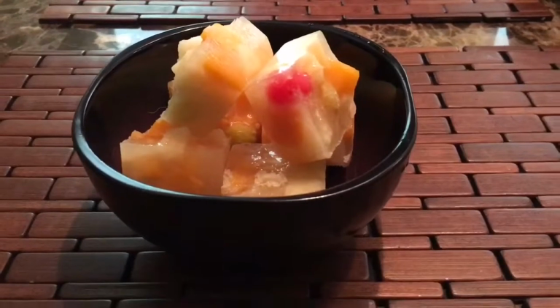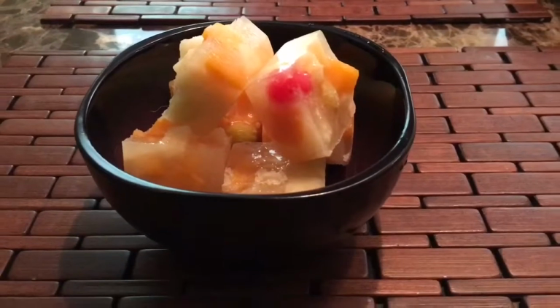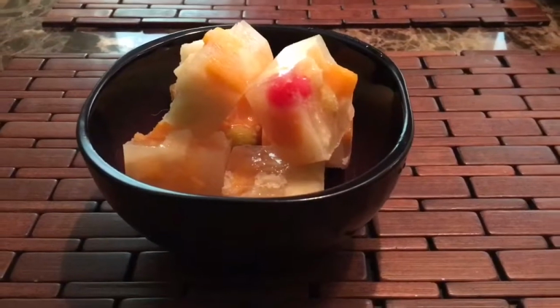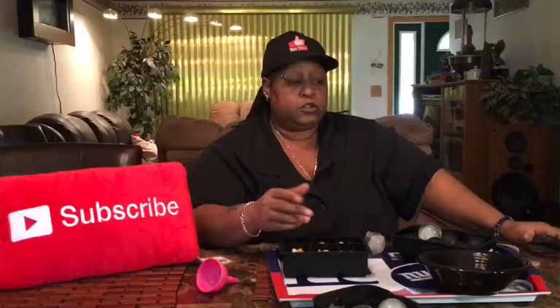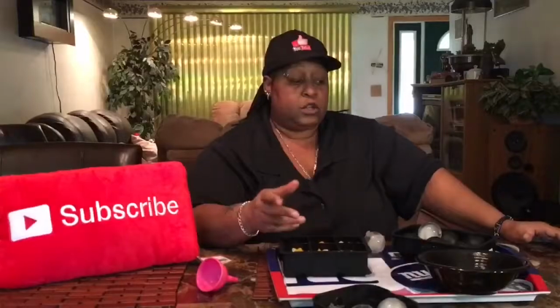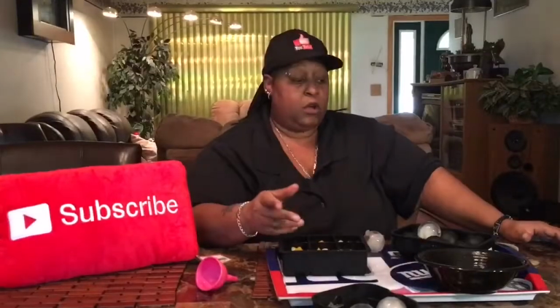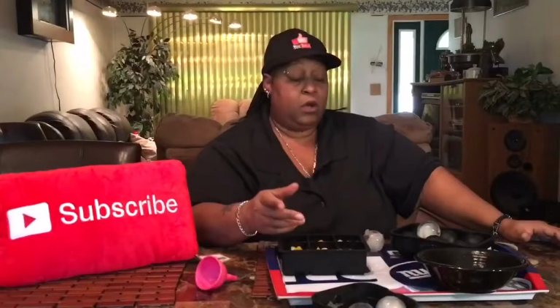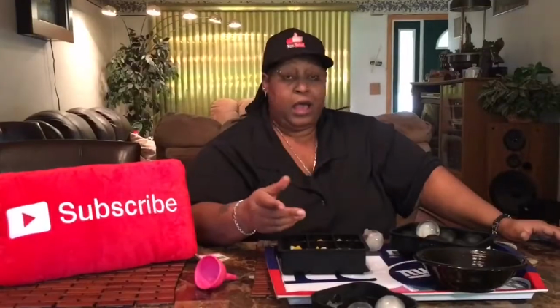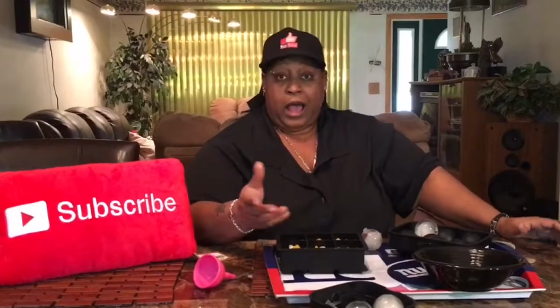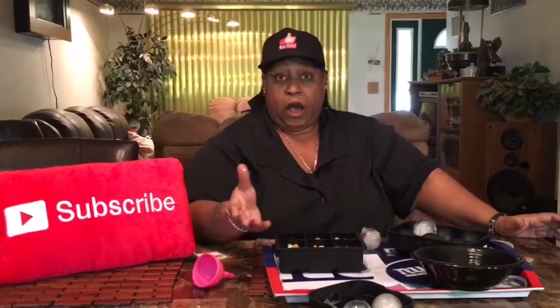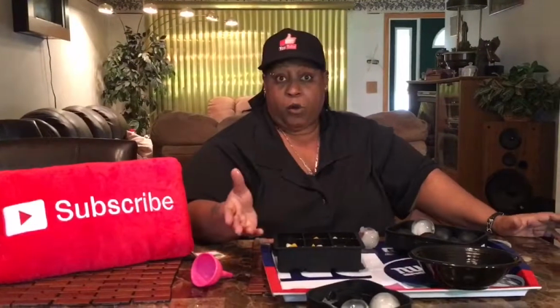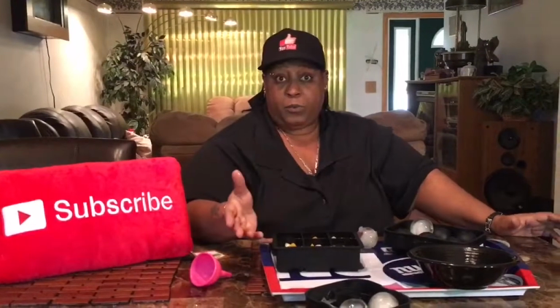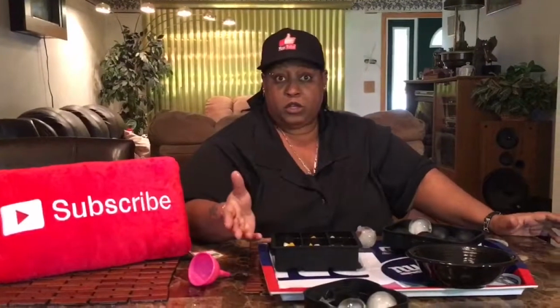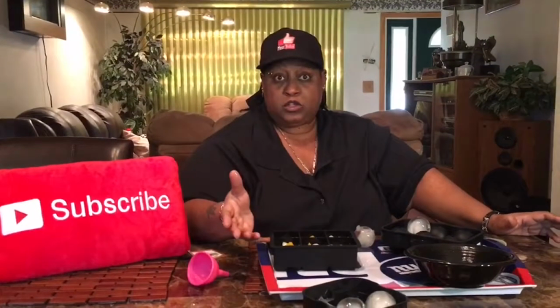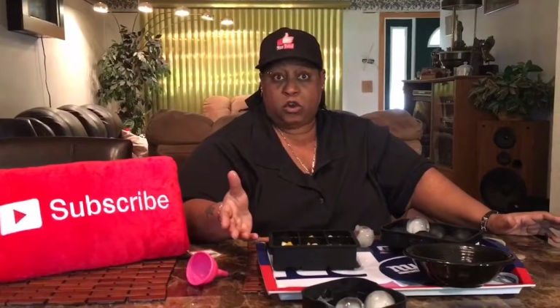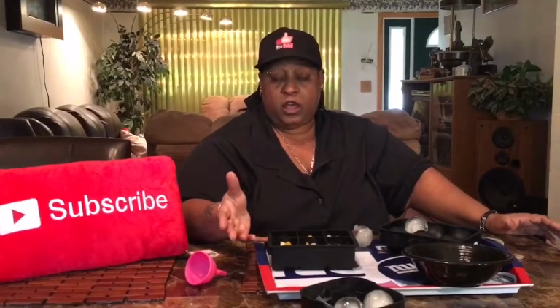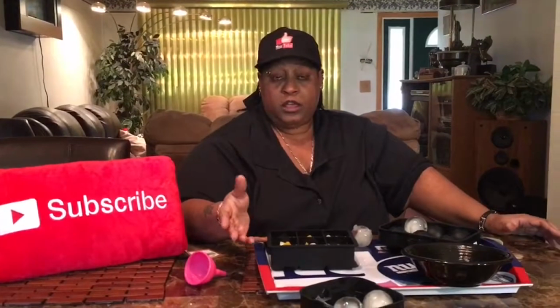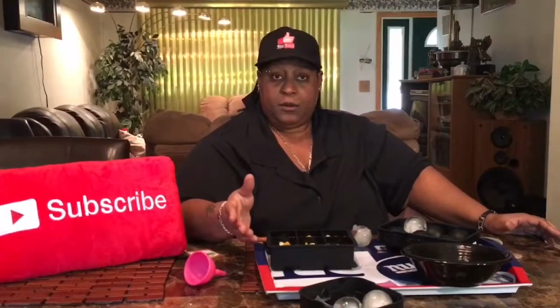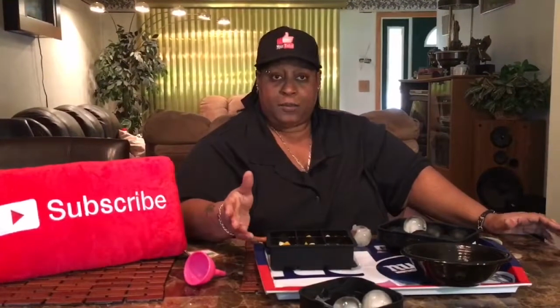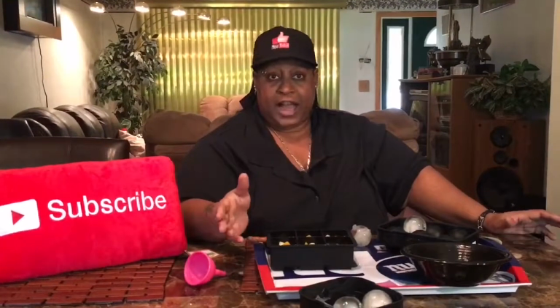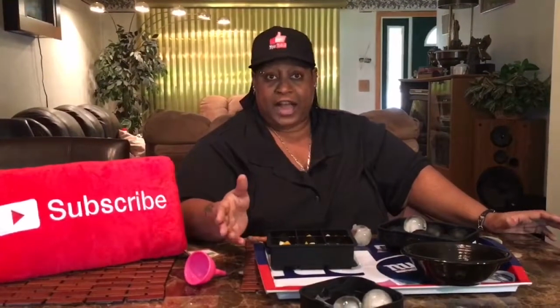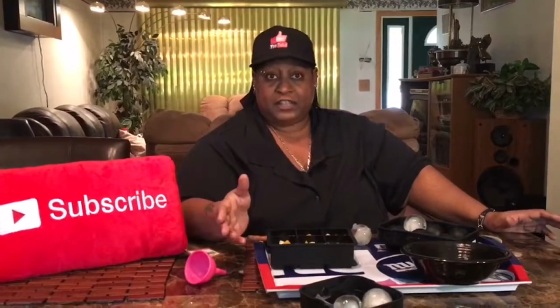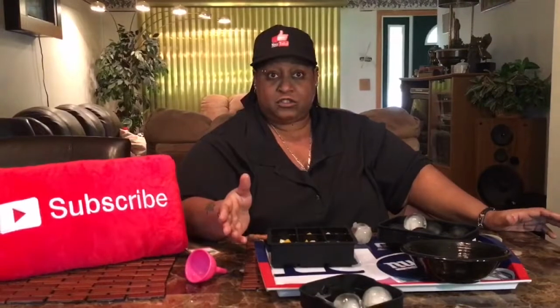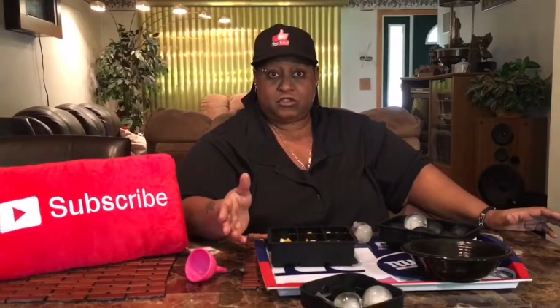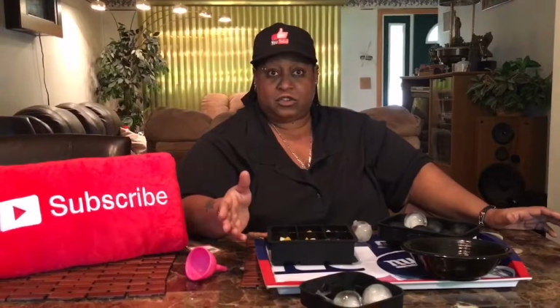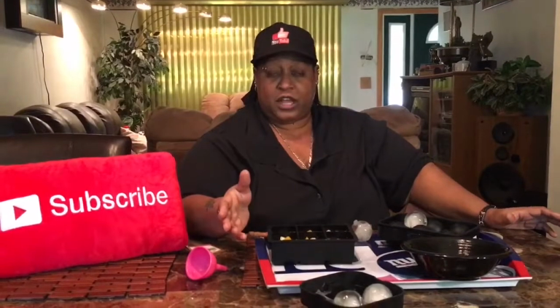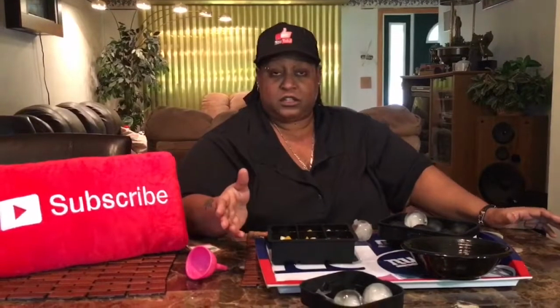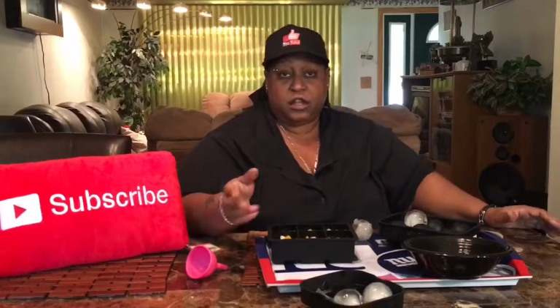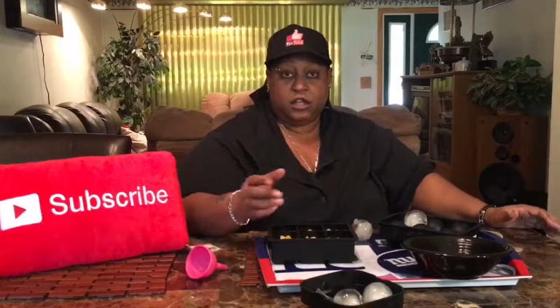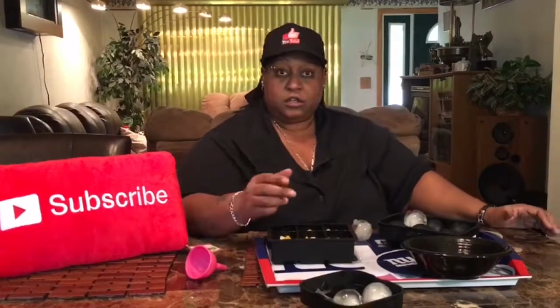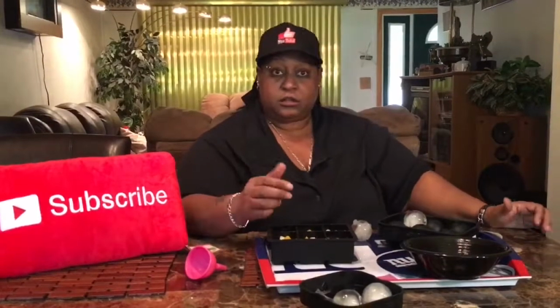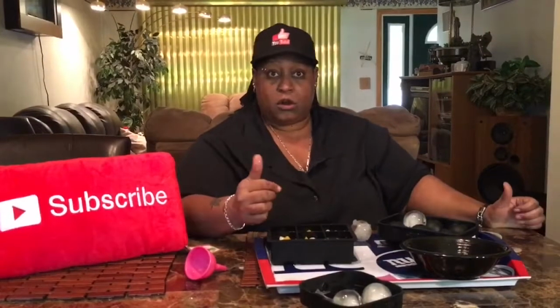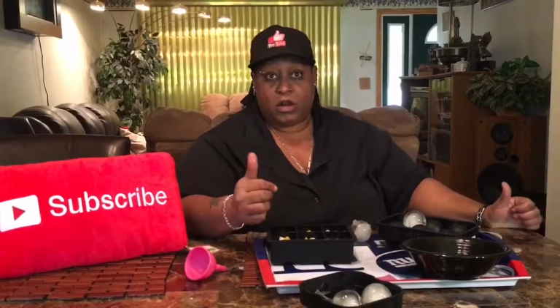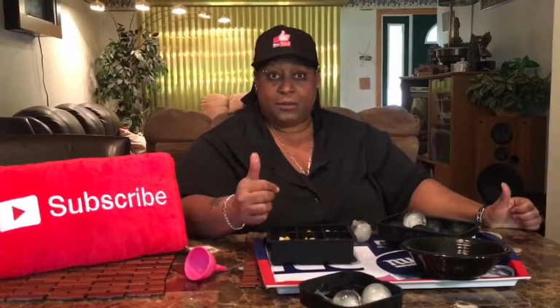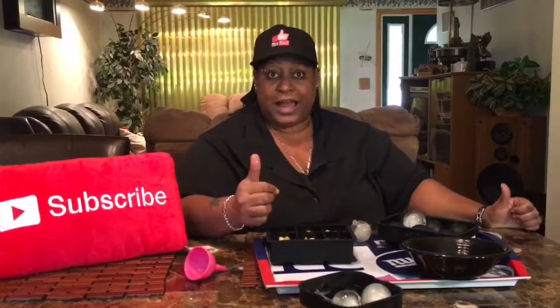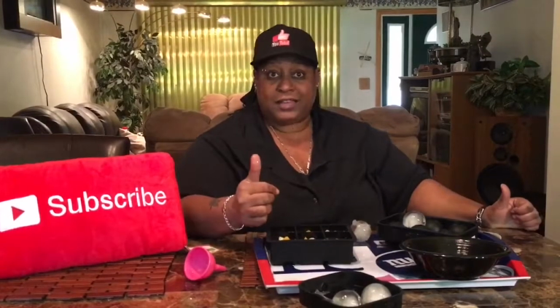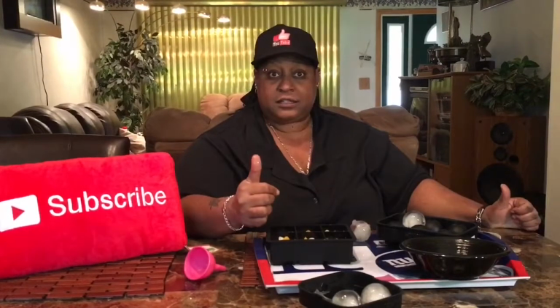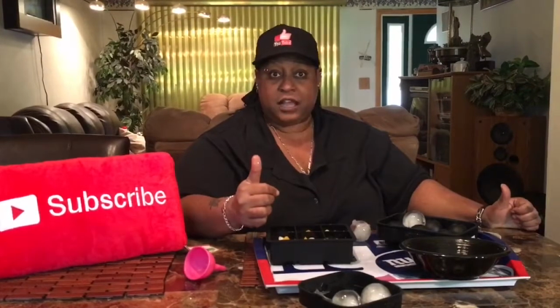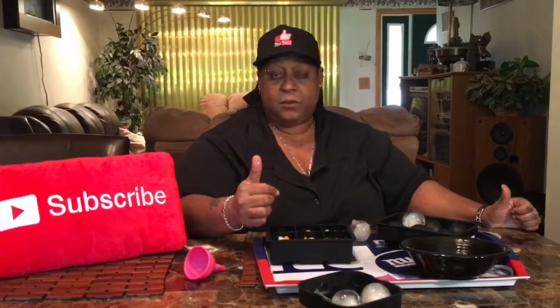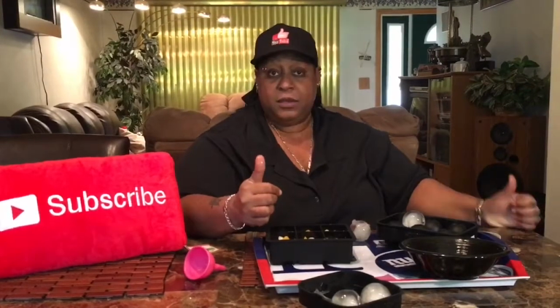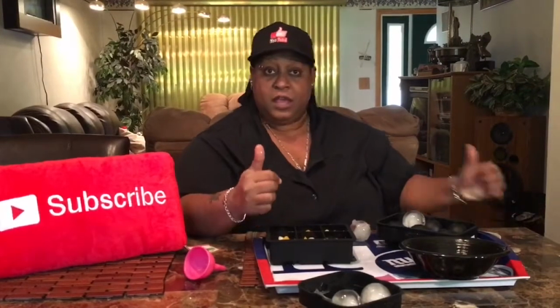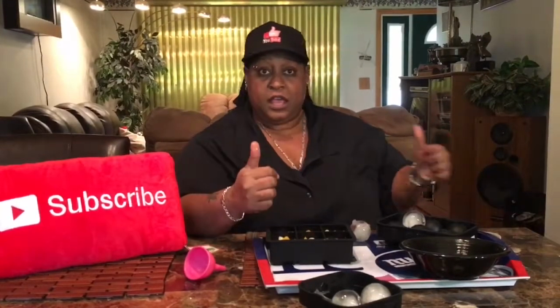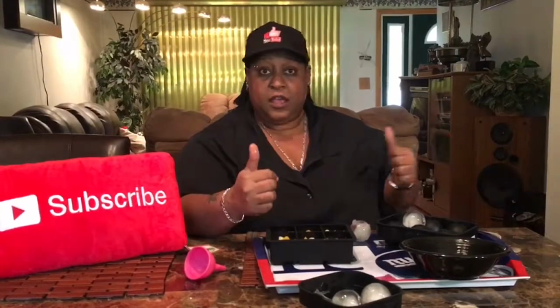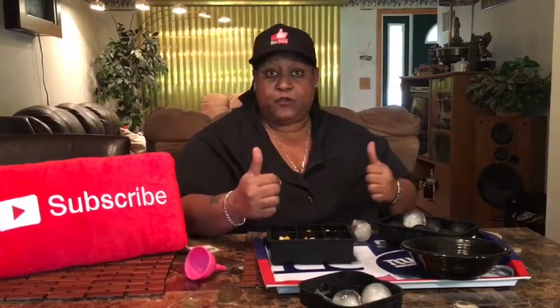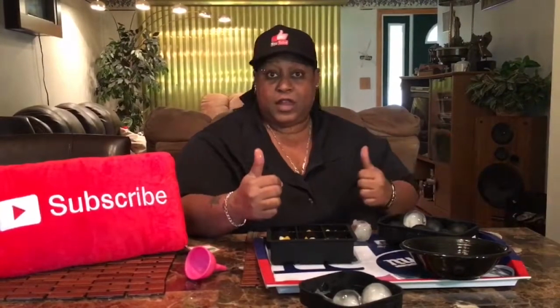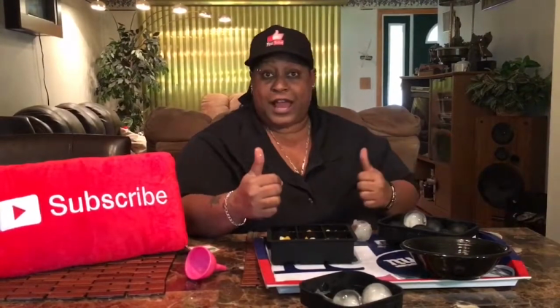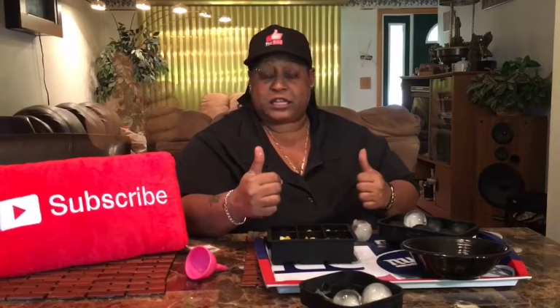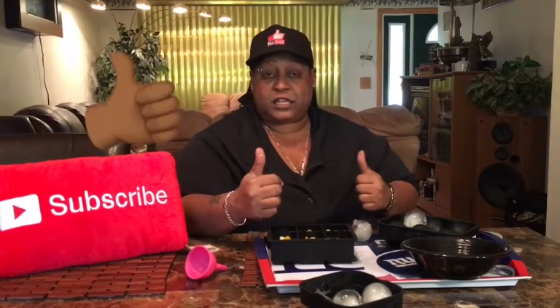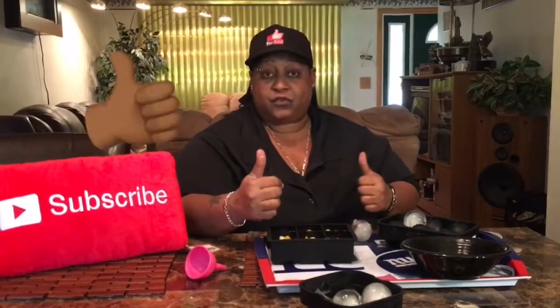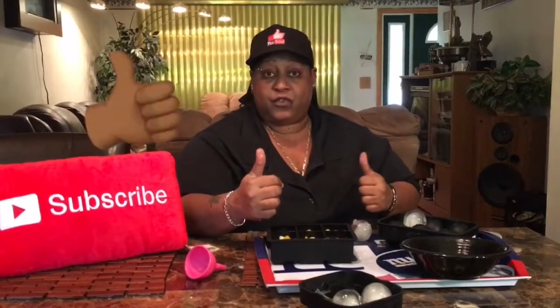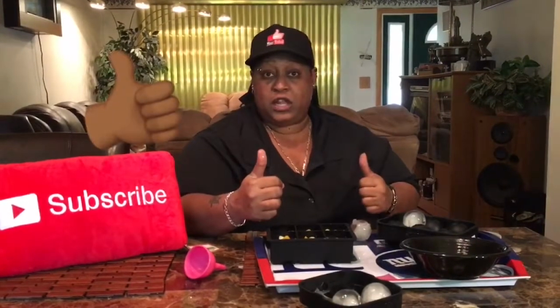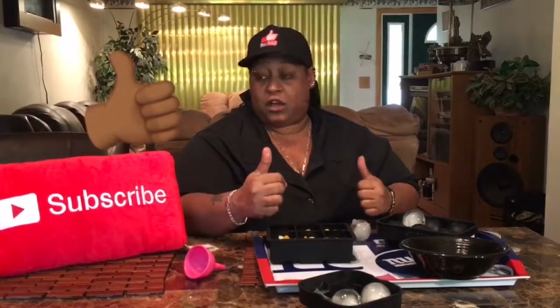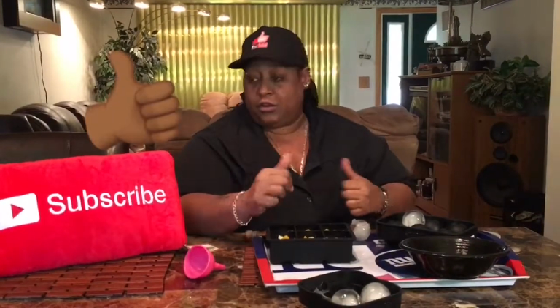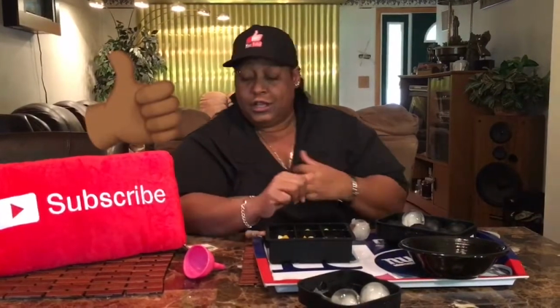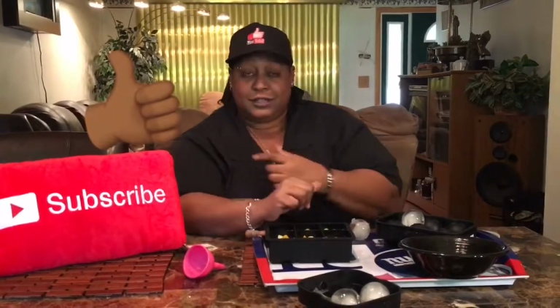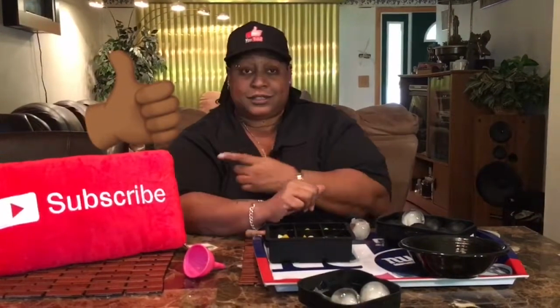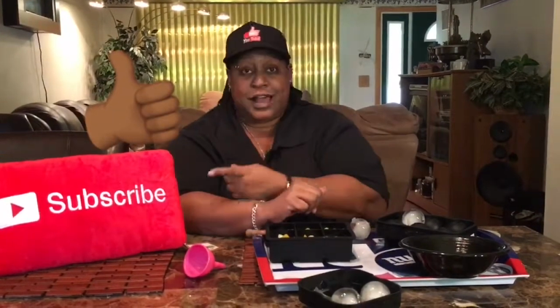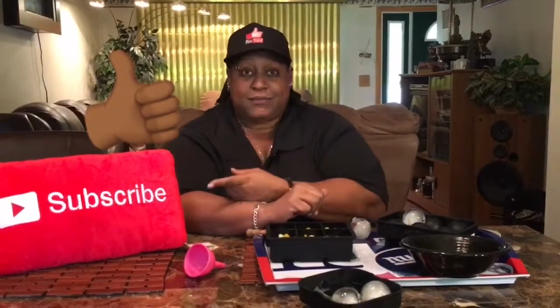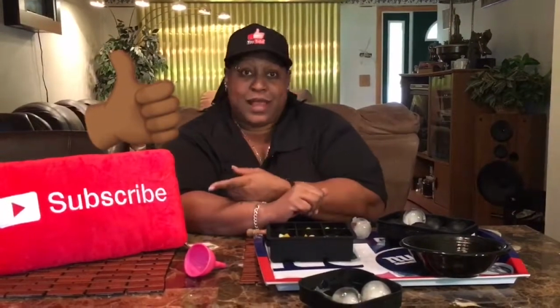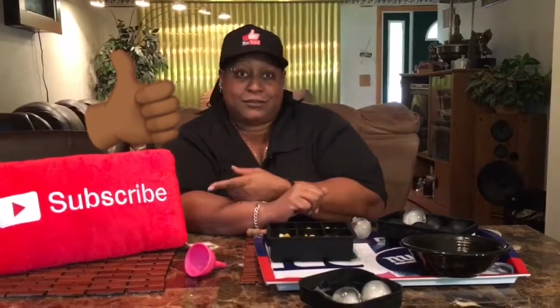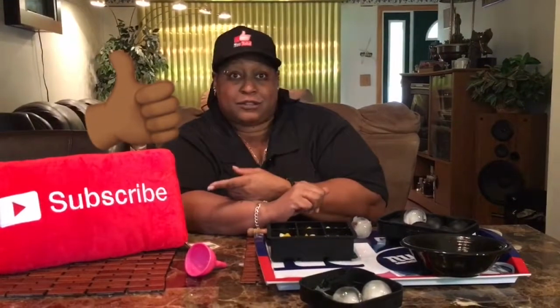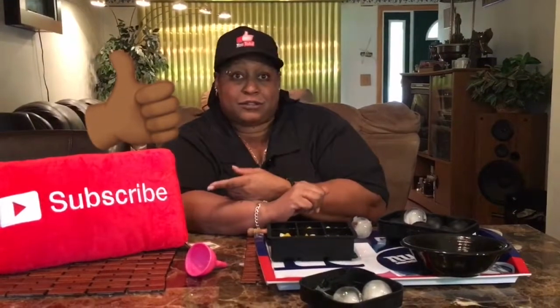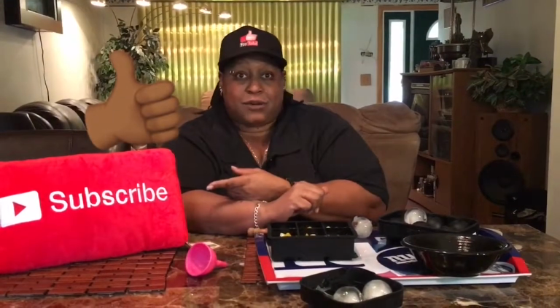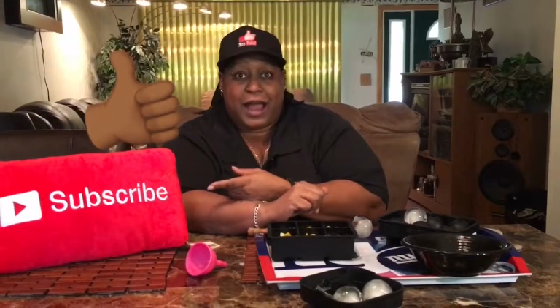Hope you enjoy my ice cube trays! Throw them likes up if you like this video, and hit that subscribe button.